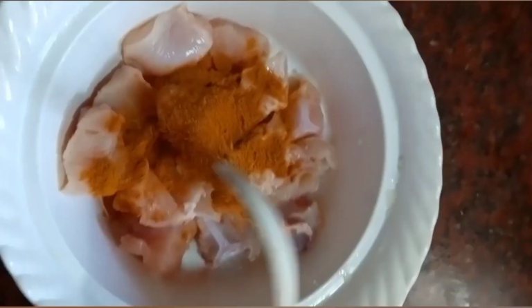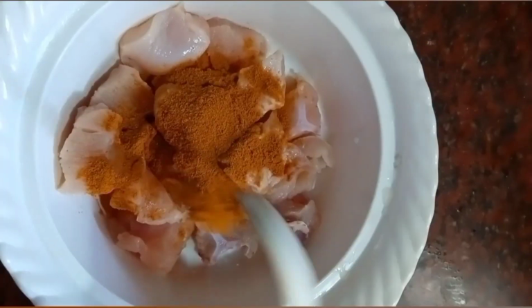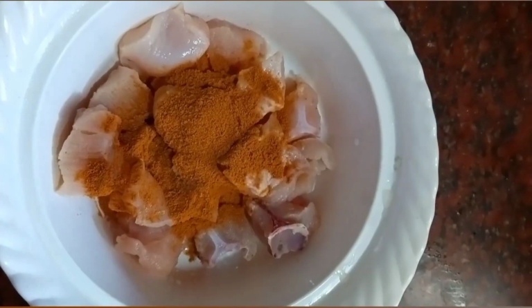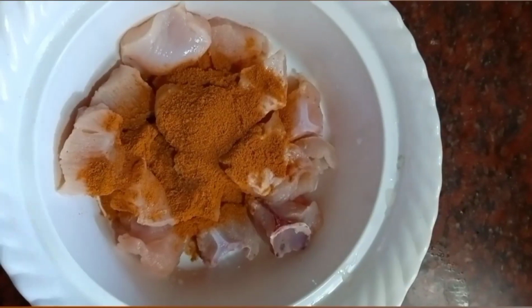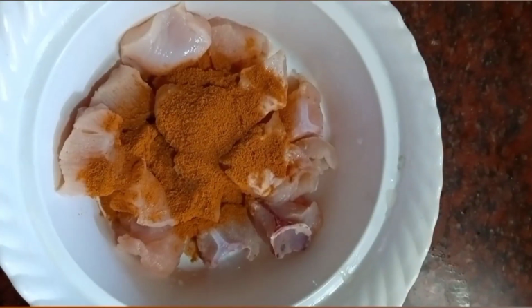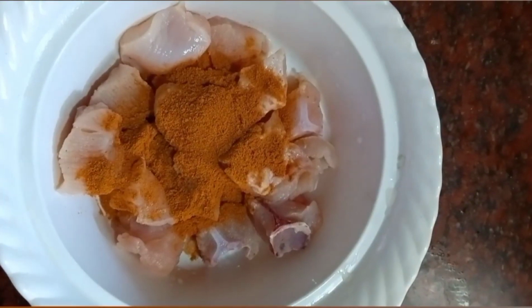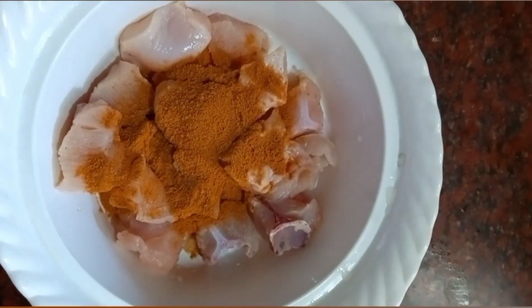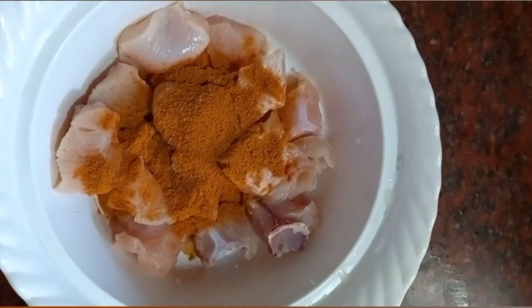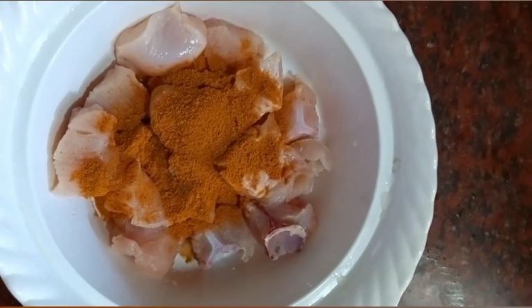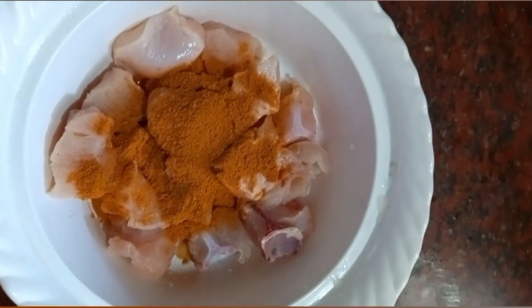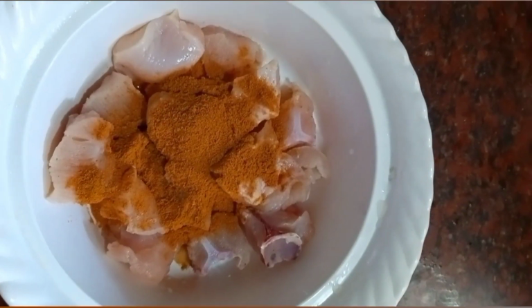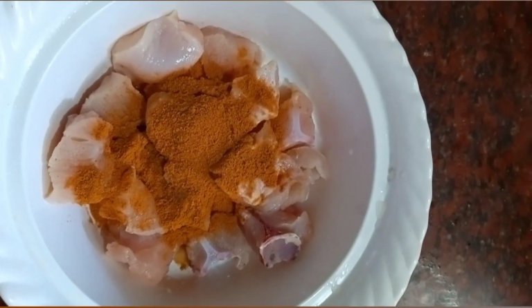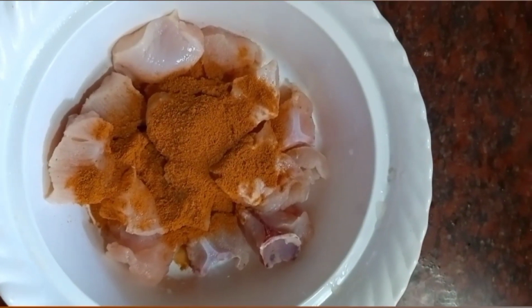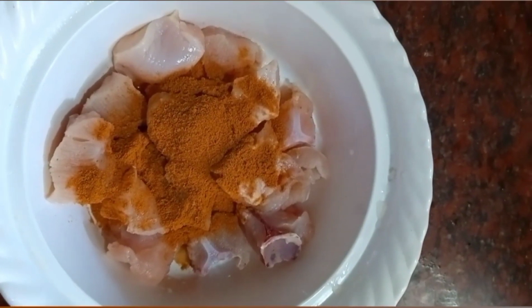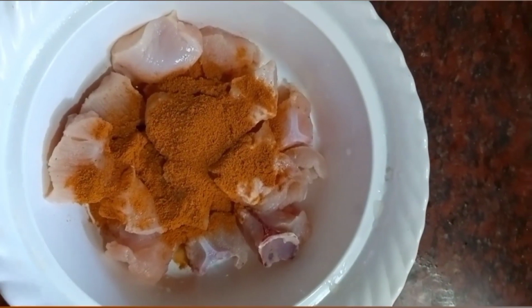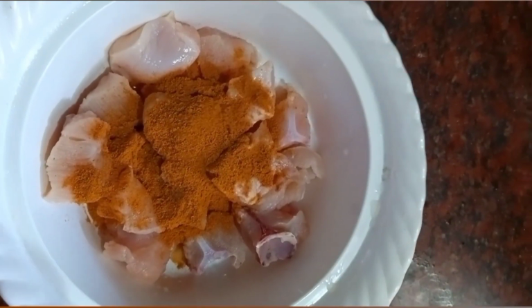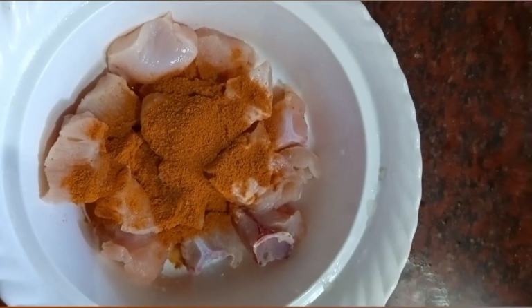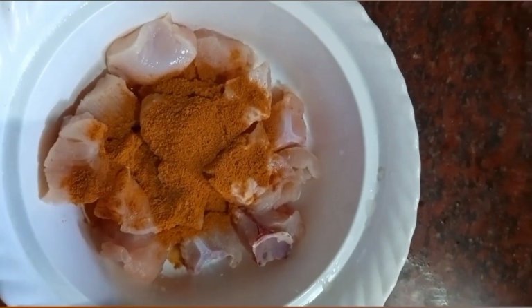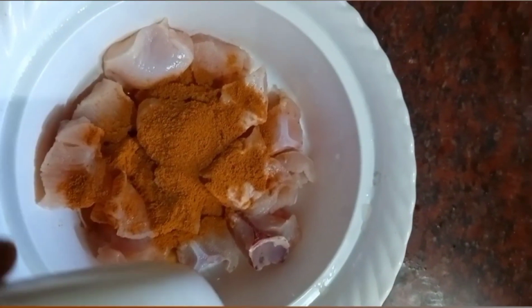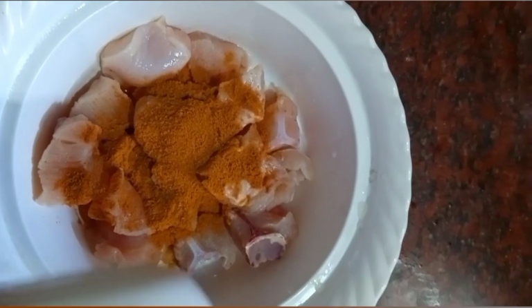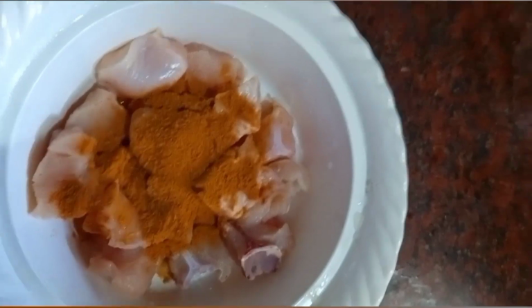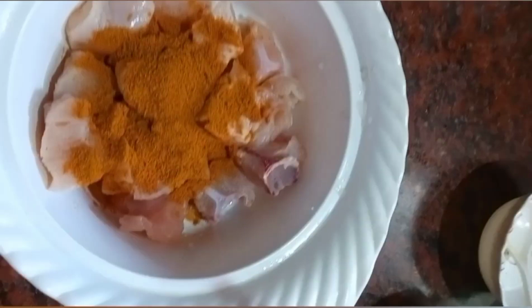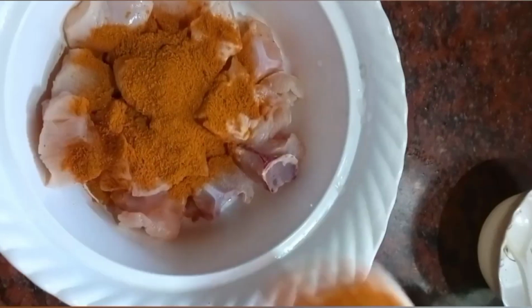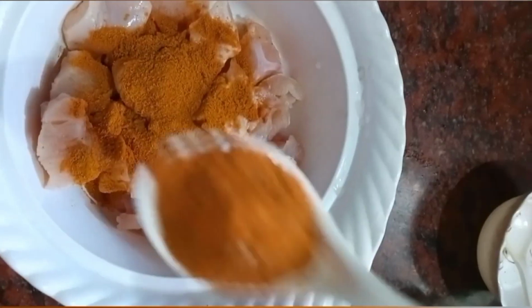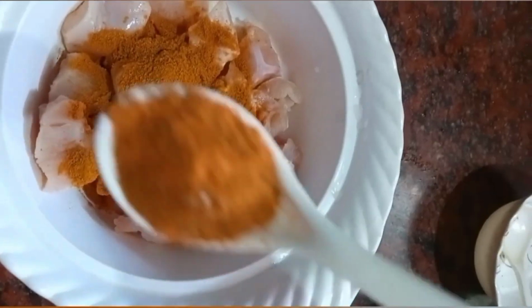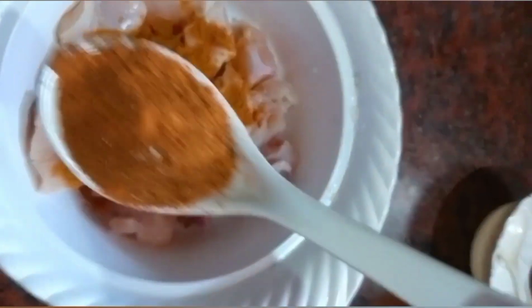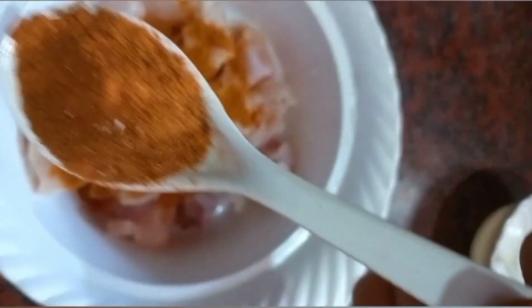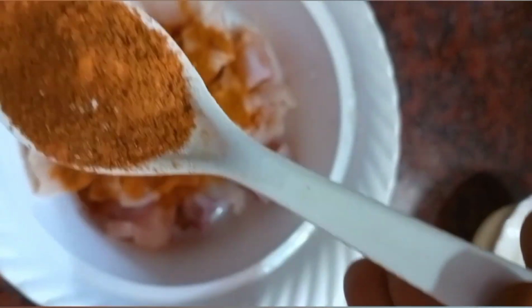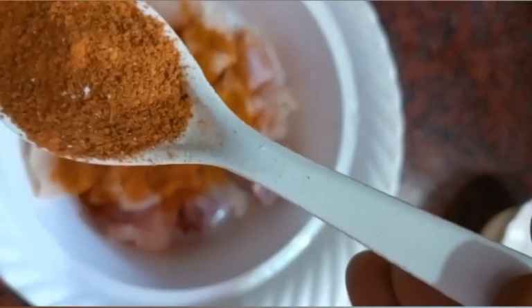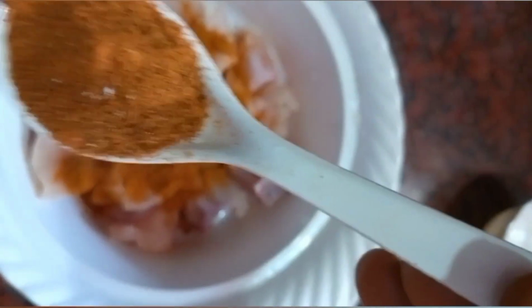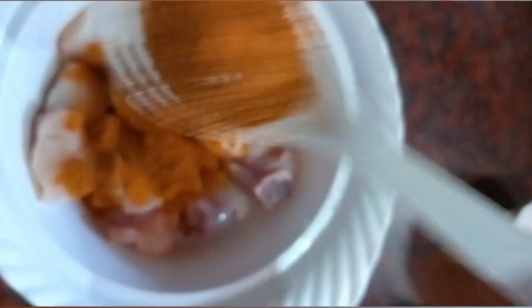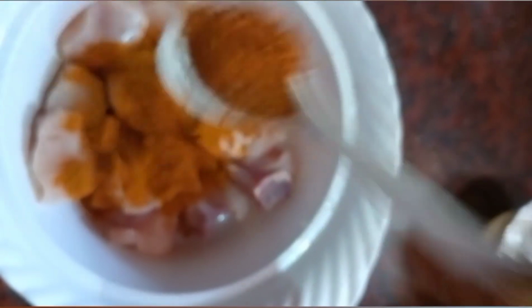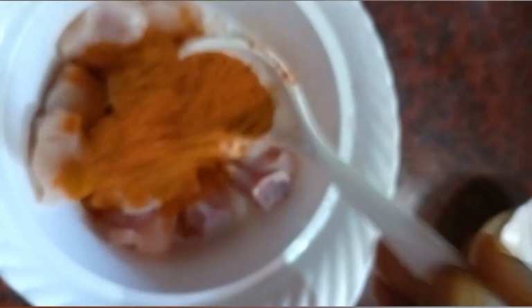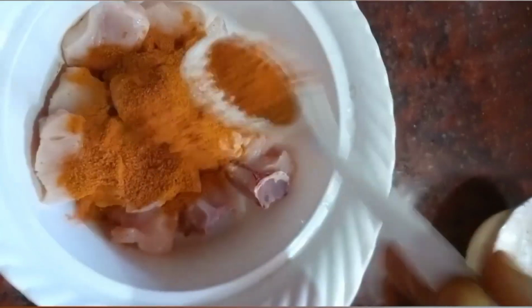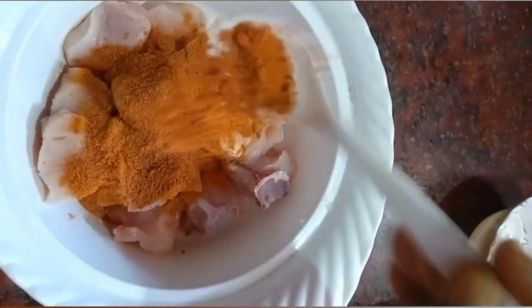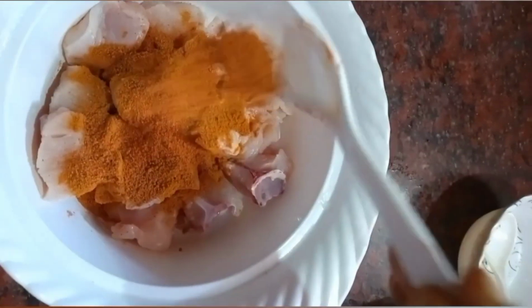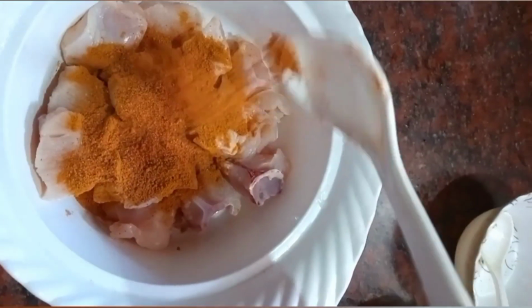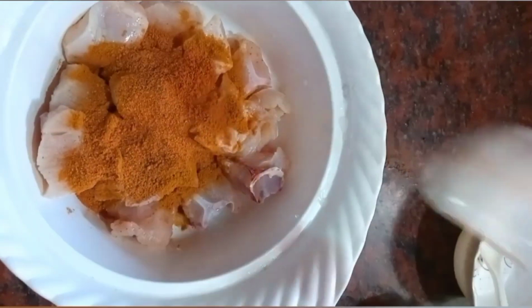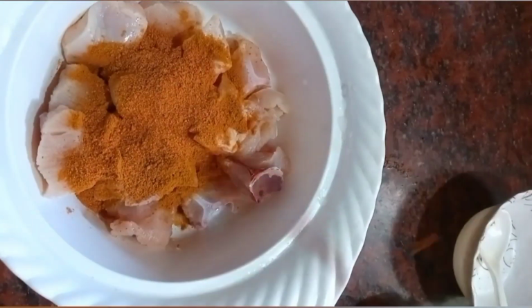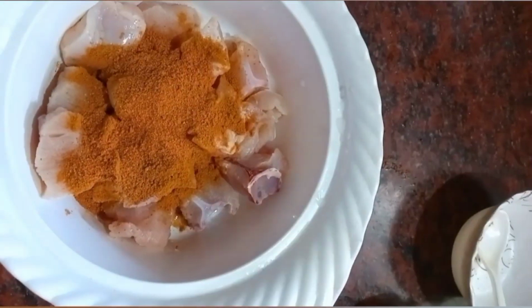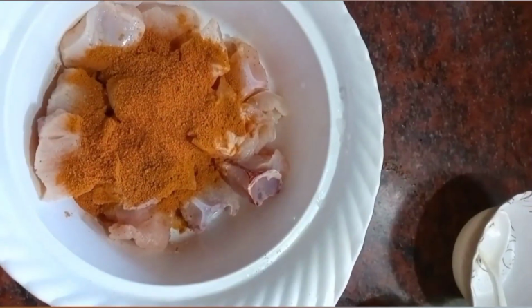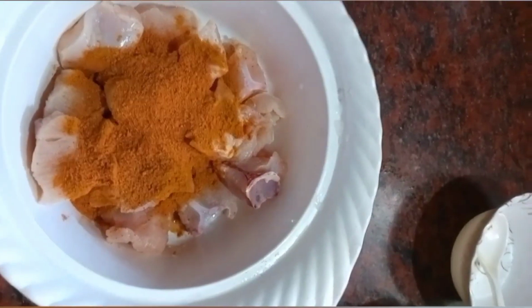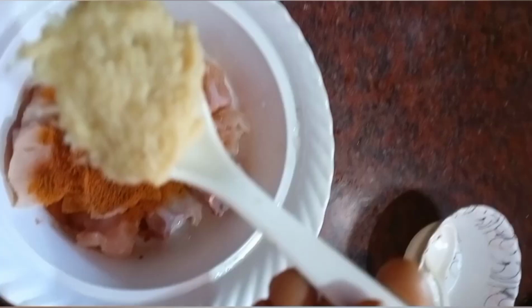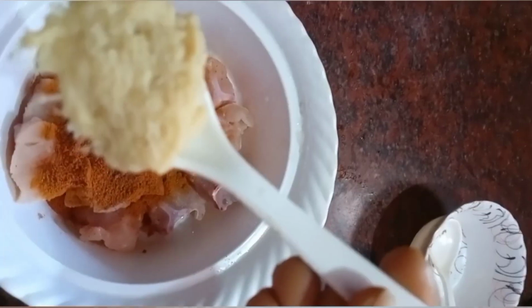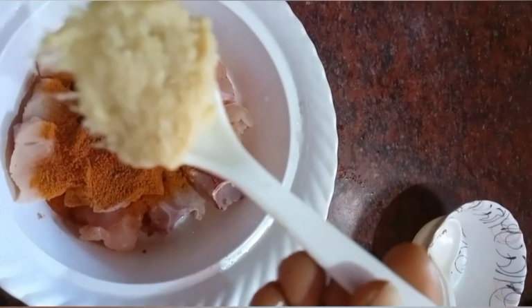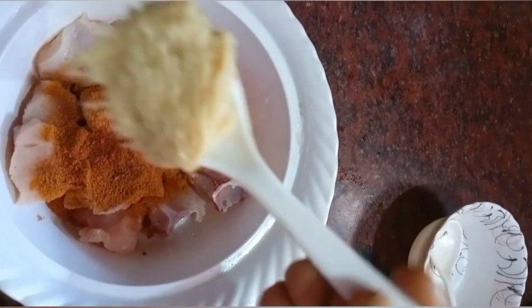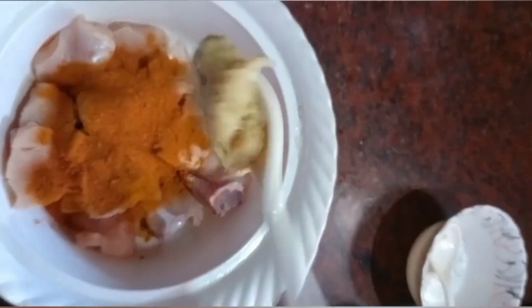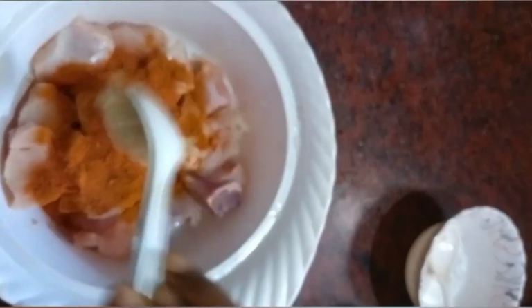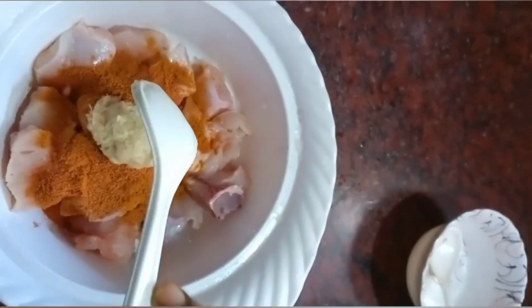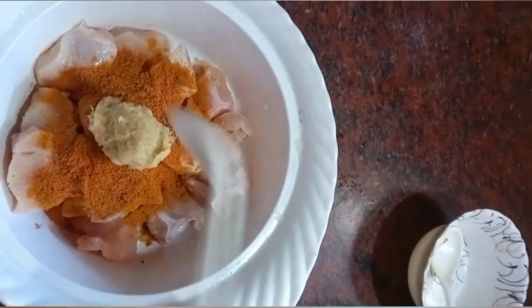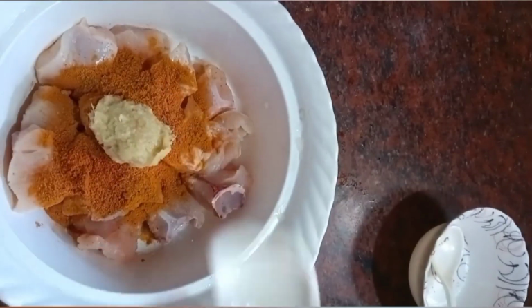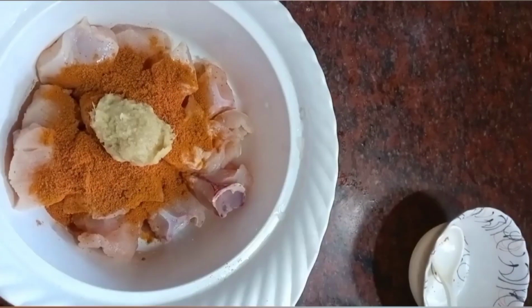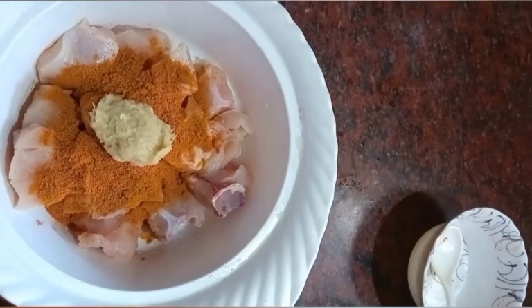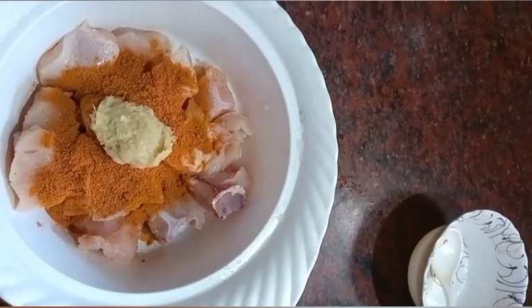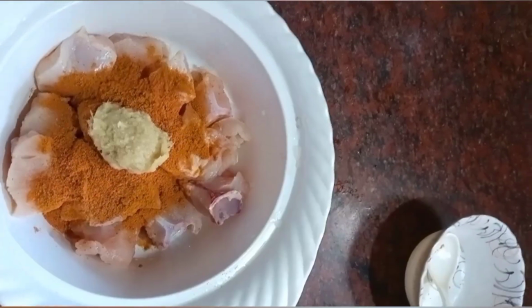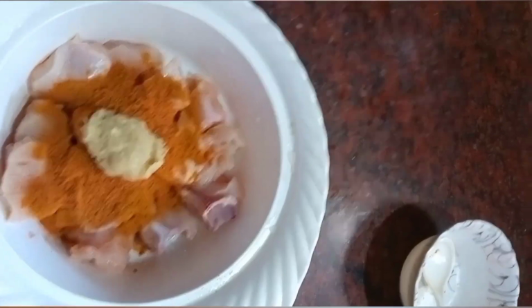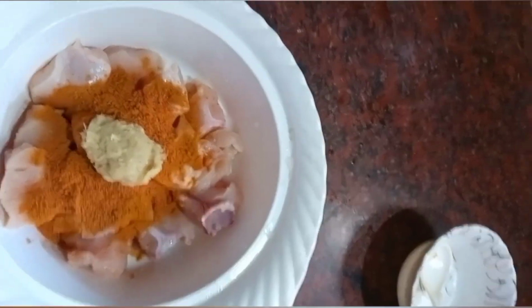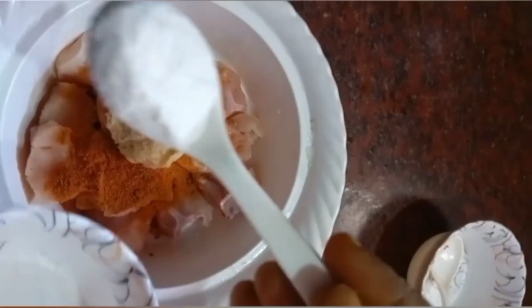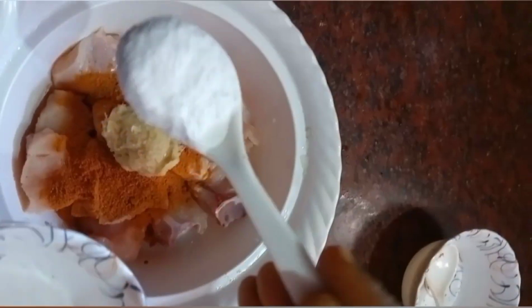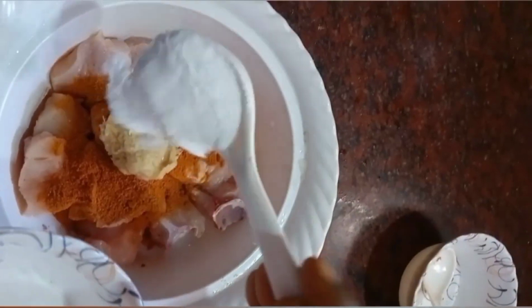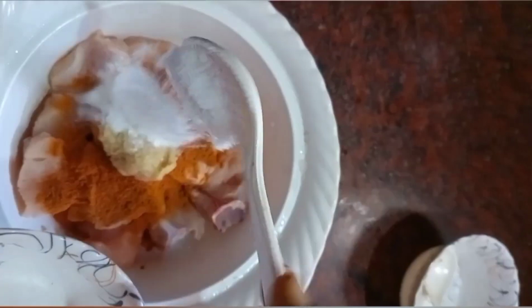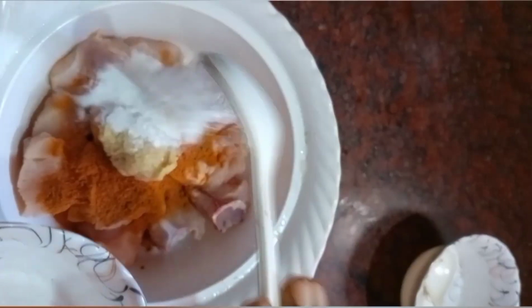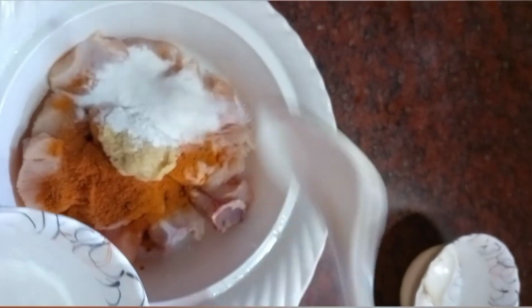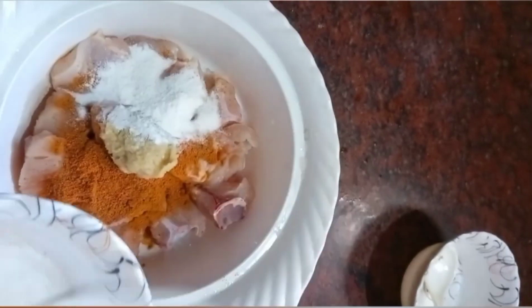We add 1 spoon of chicken masala, 1 spoon of garlic. Add the garlic and mix it in.